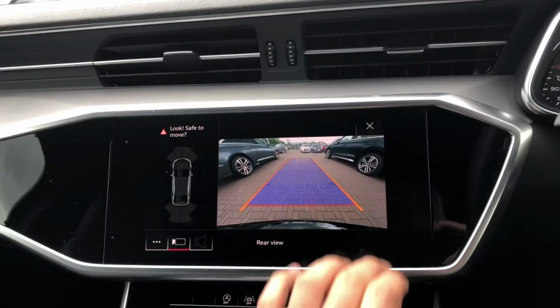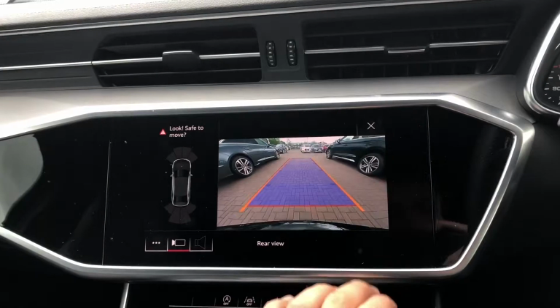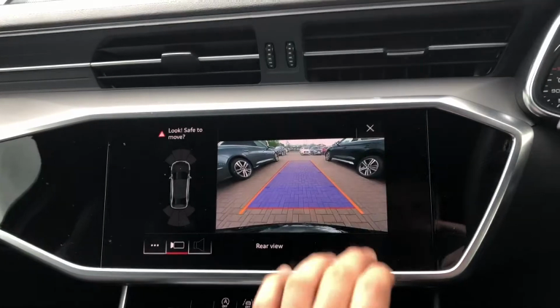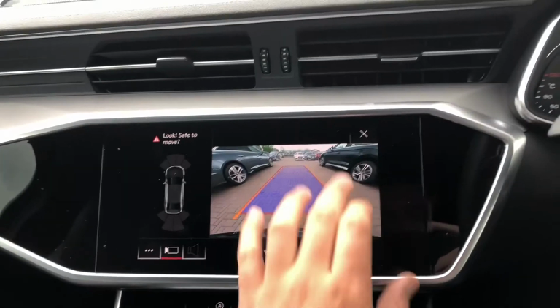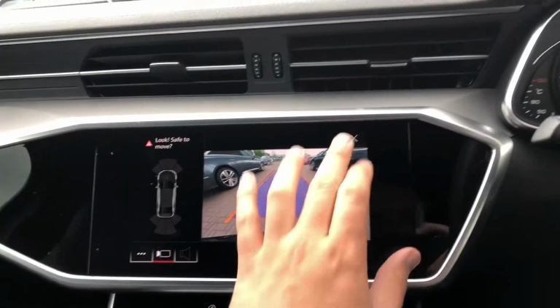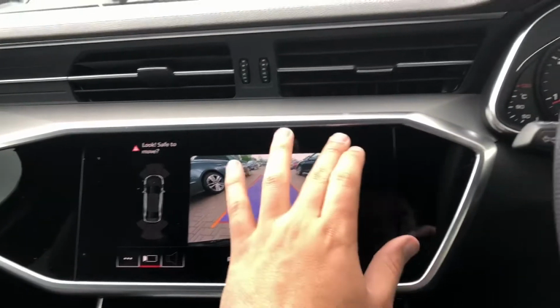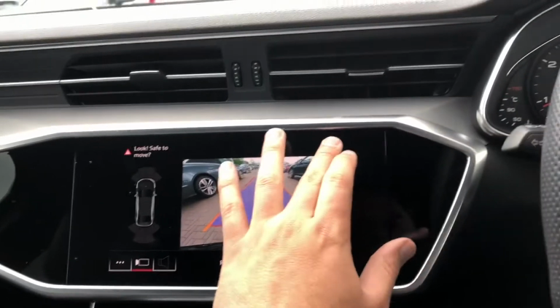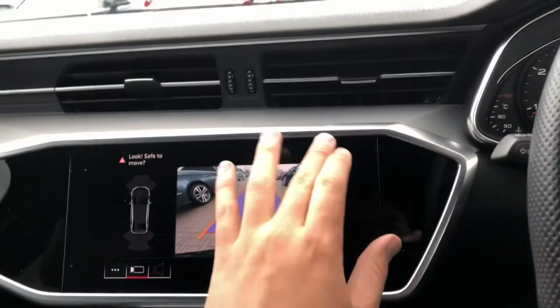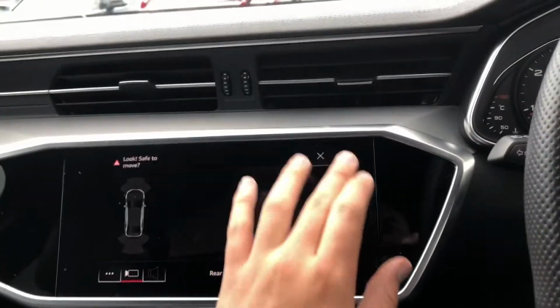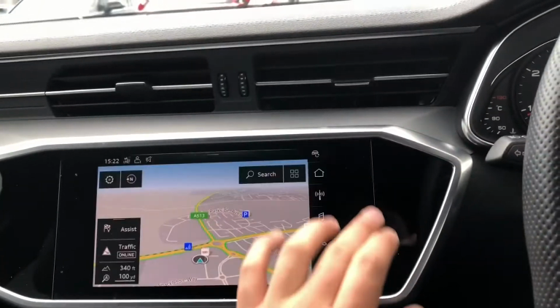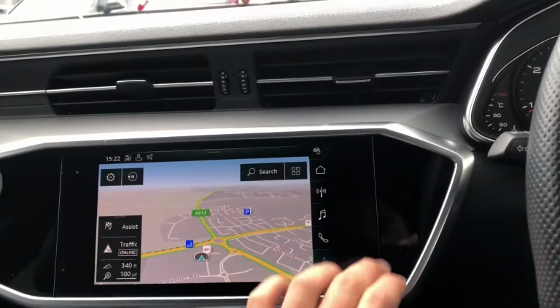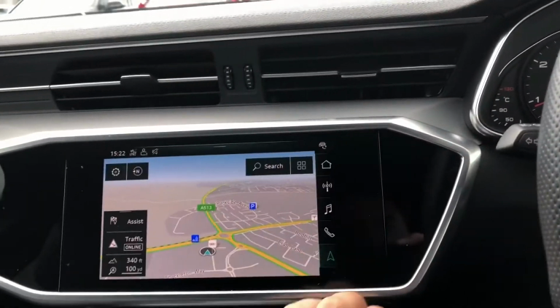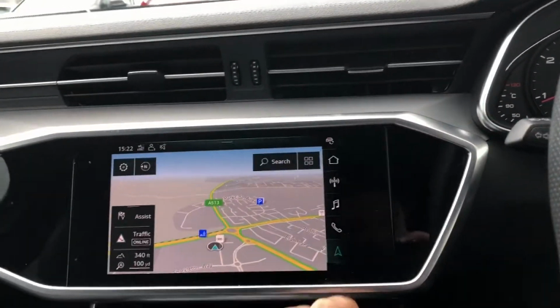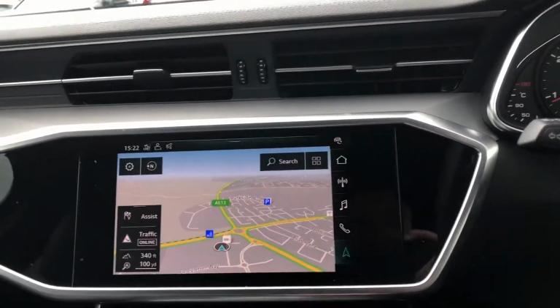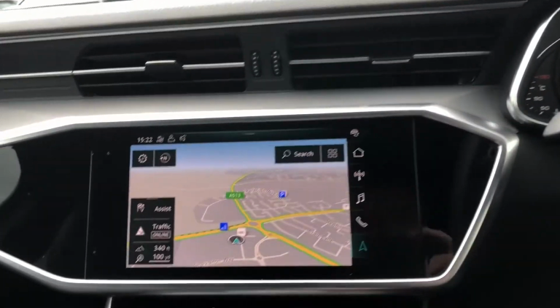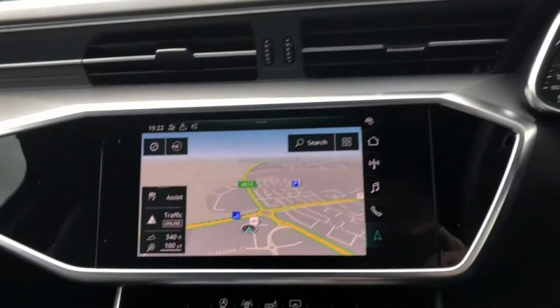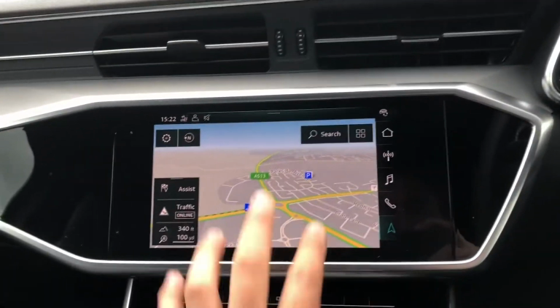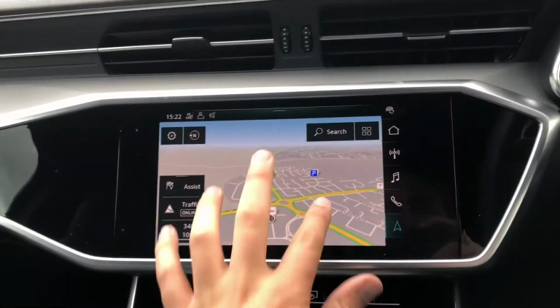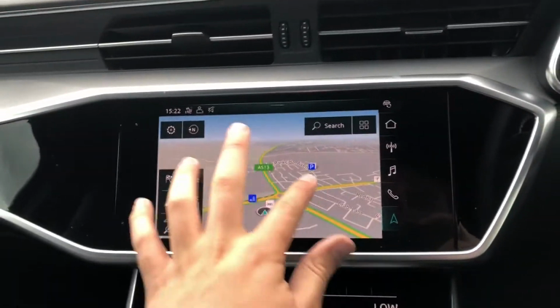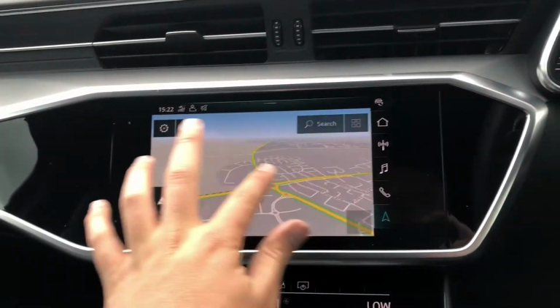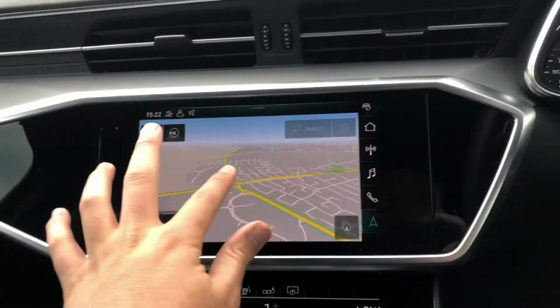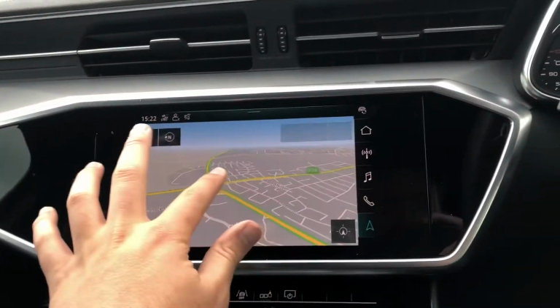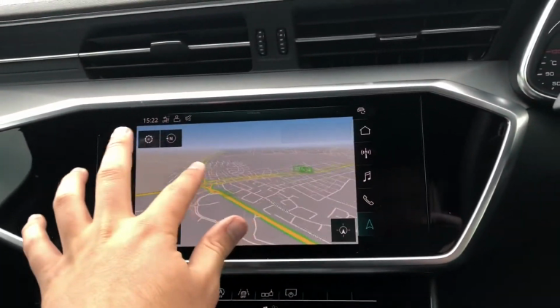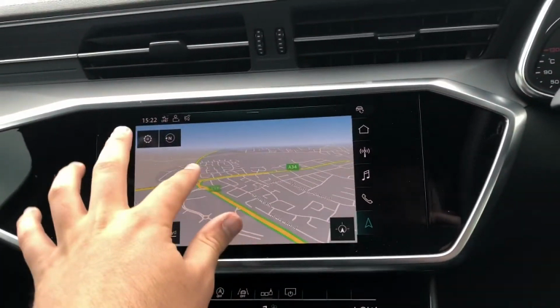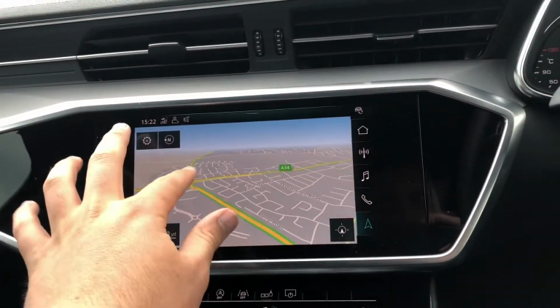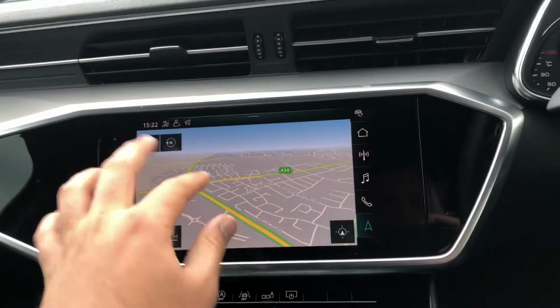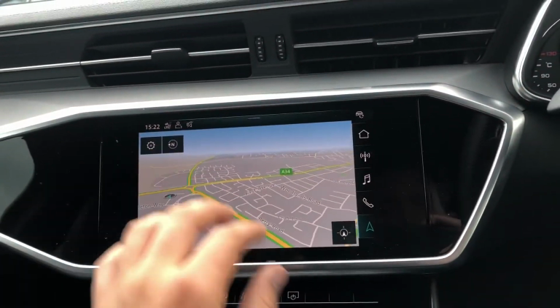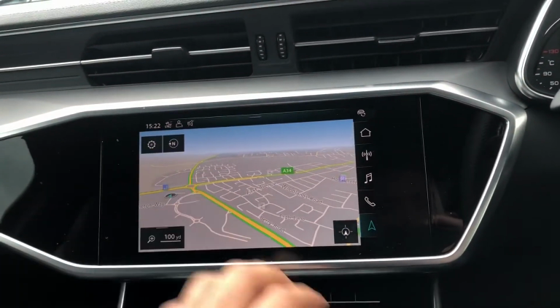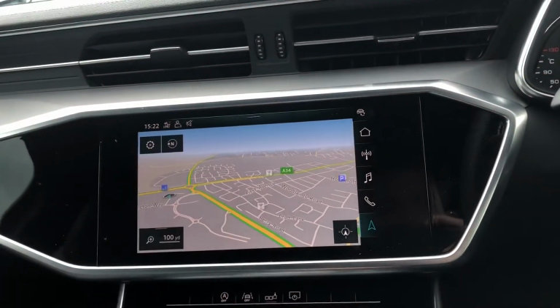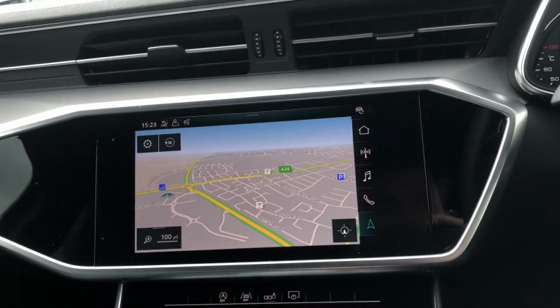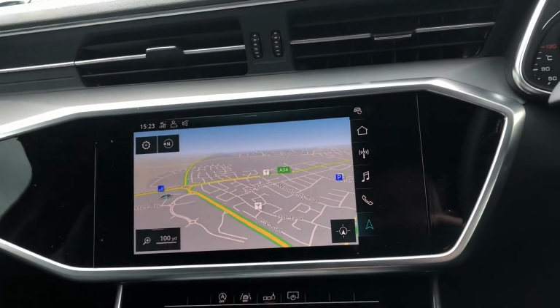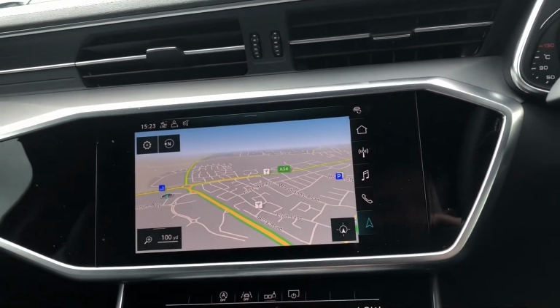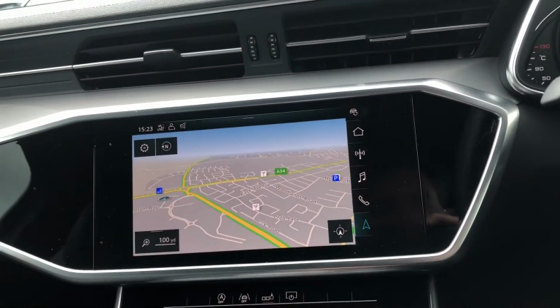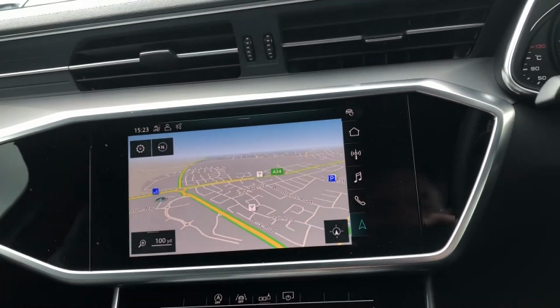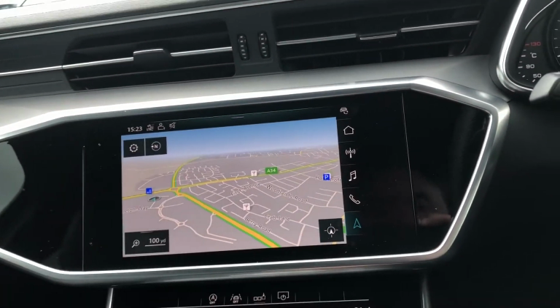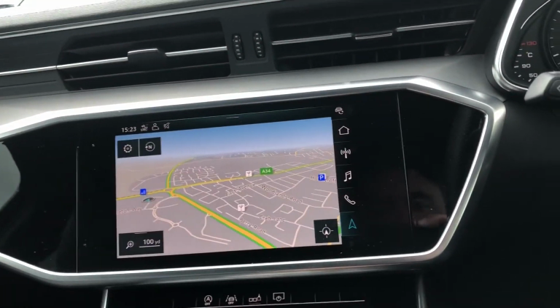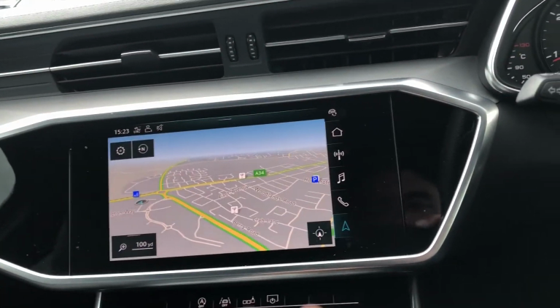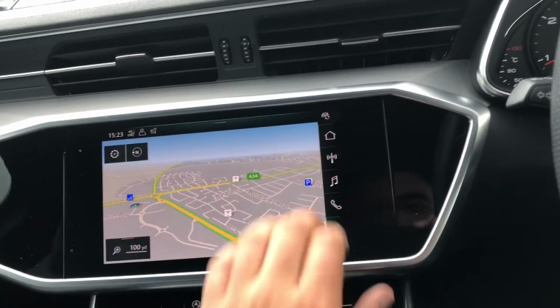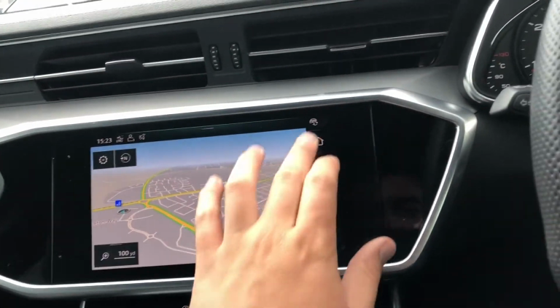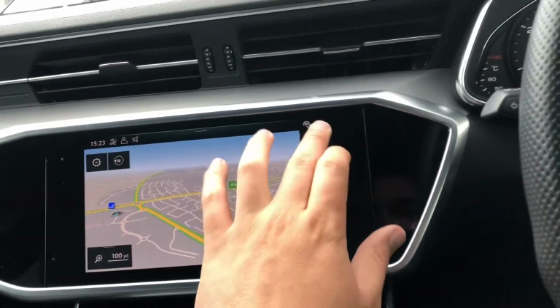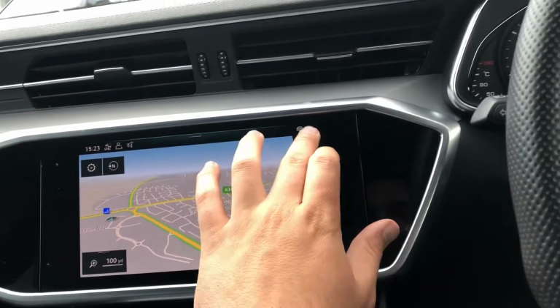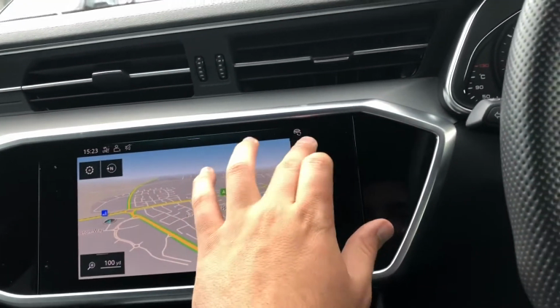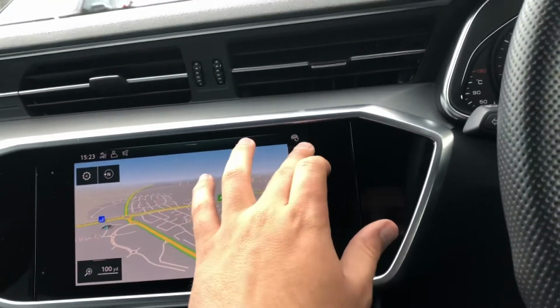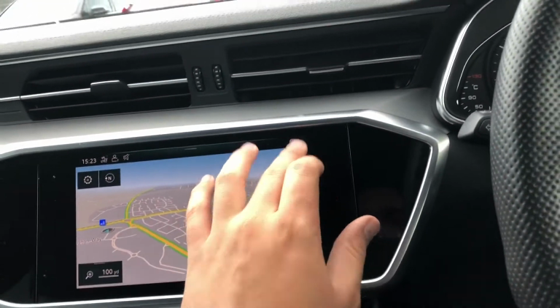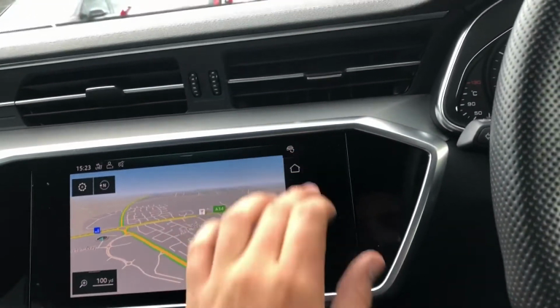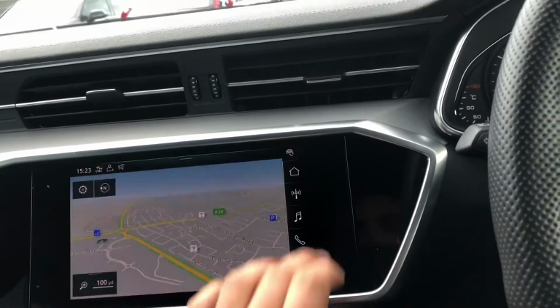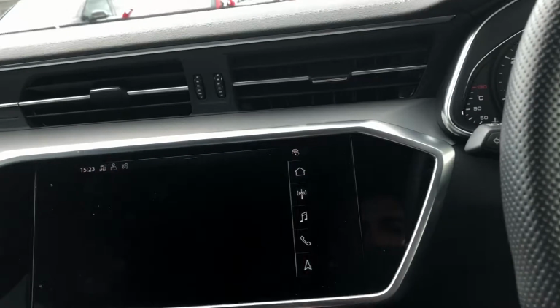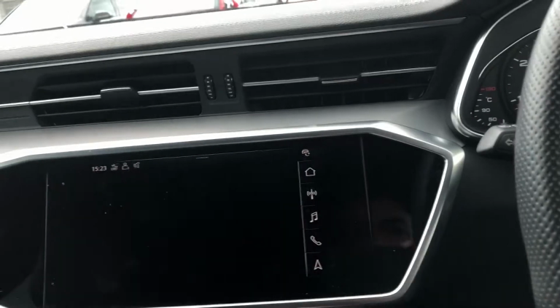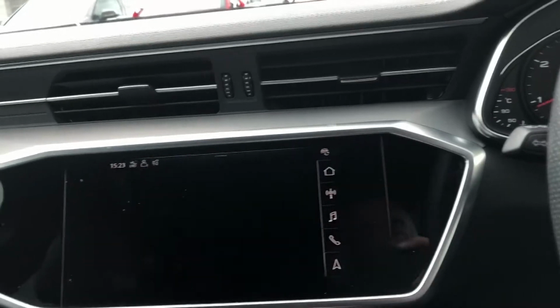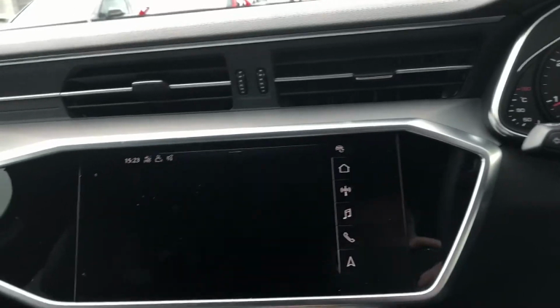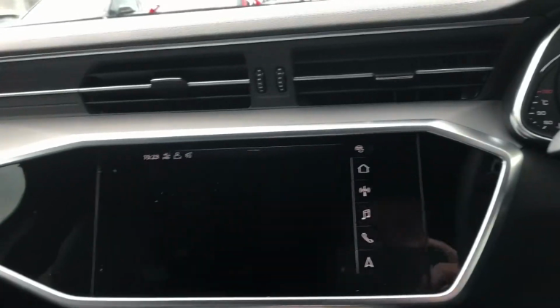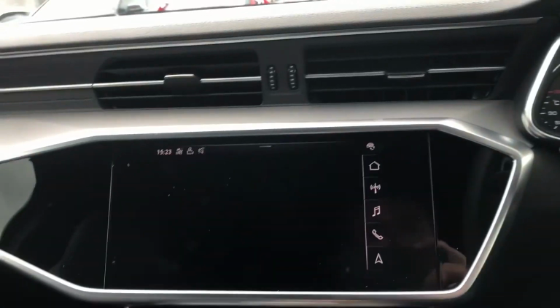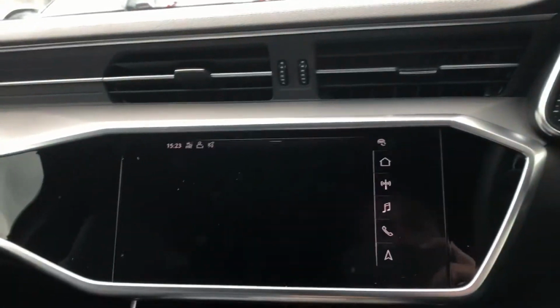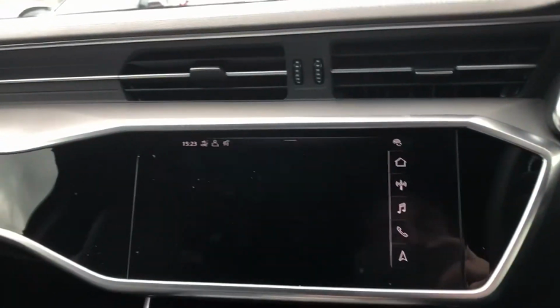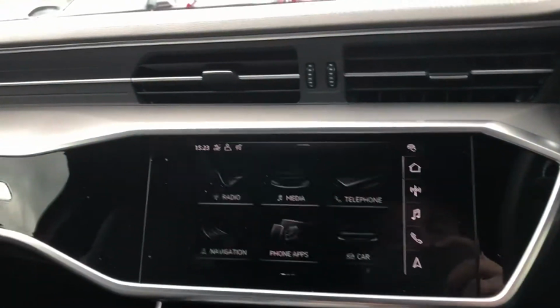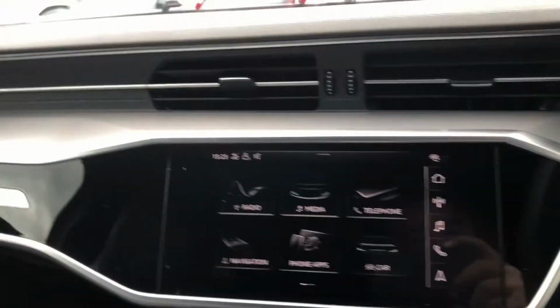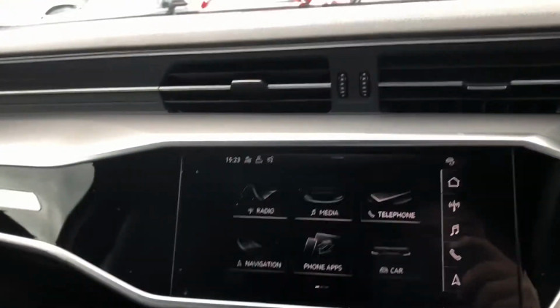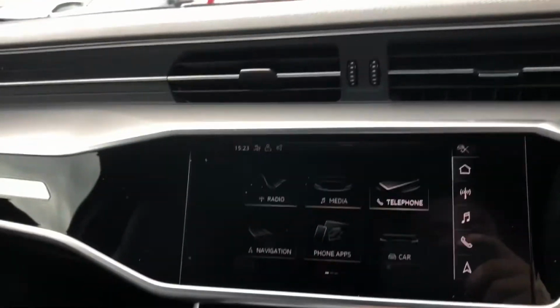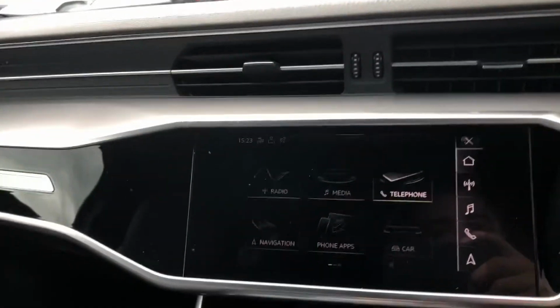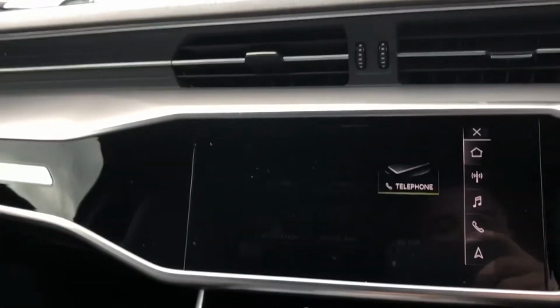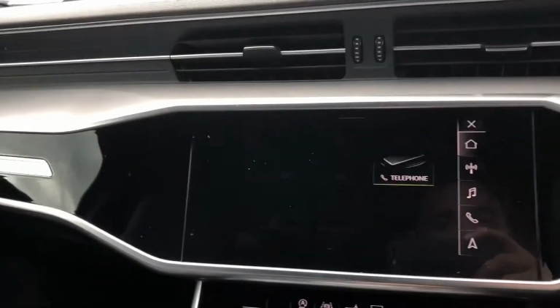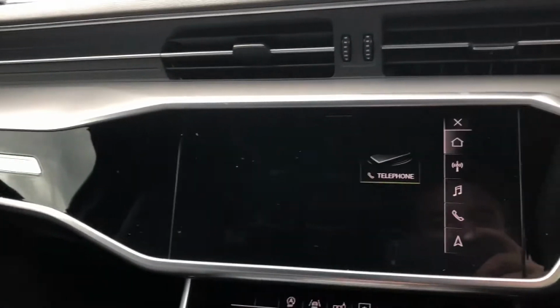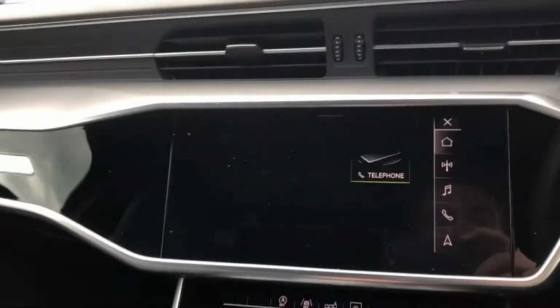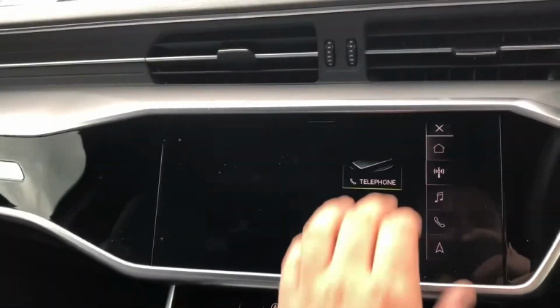The car does come with the MMI navigation system. It also comes with Bluetooth and Apple CarPlay.